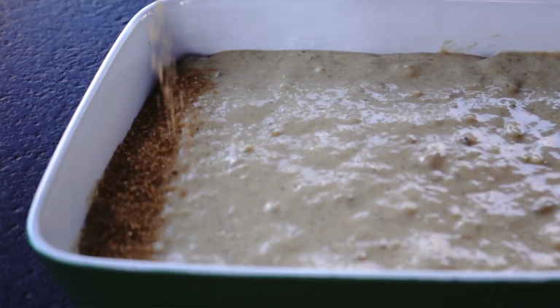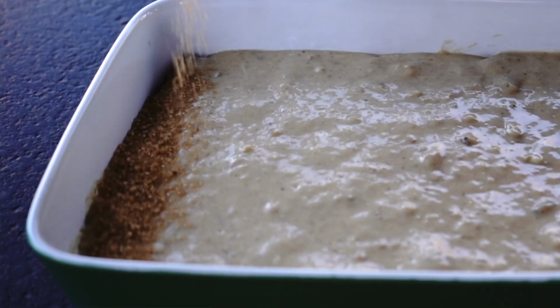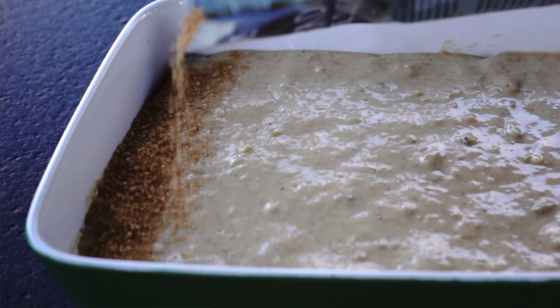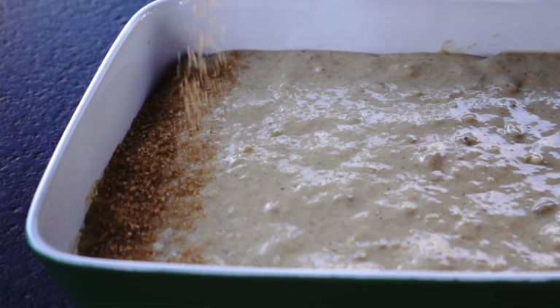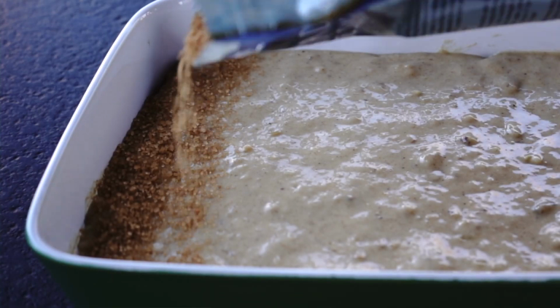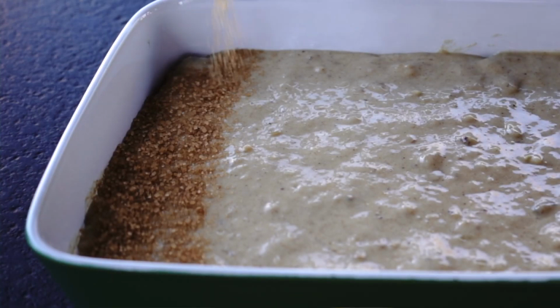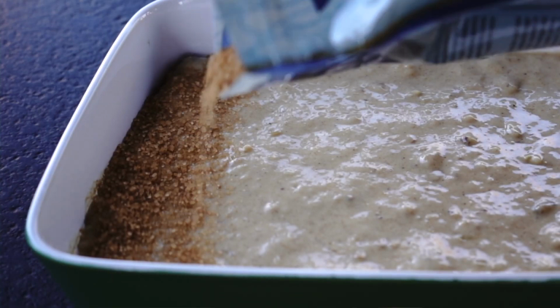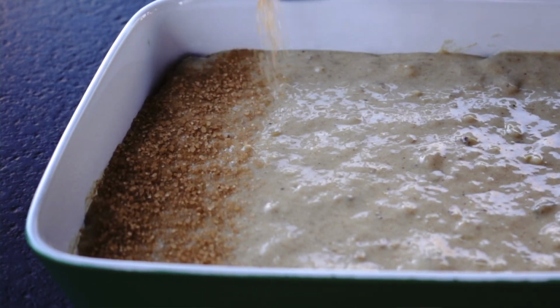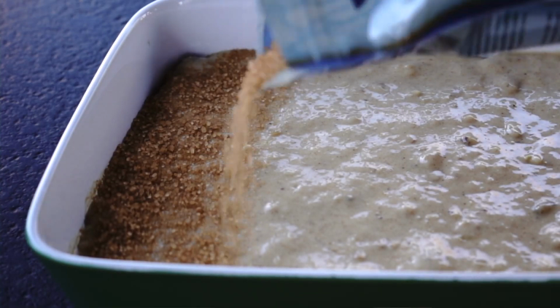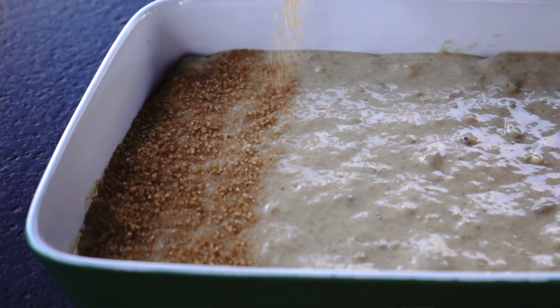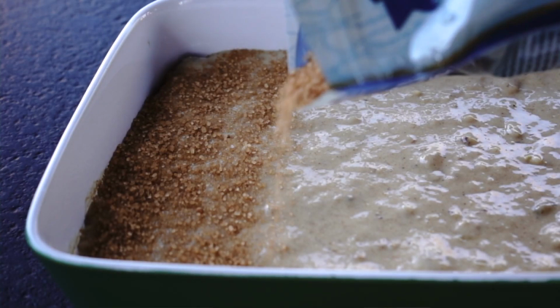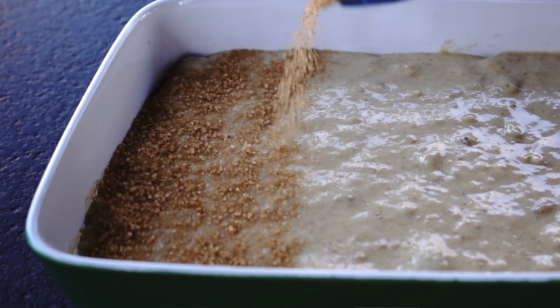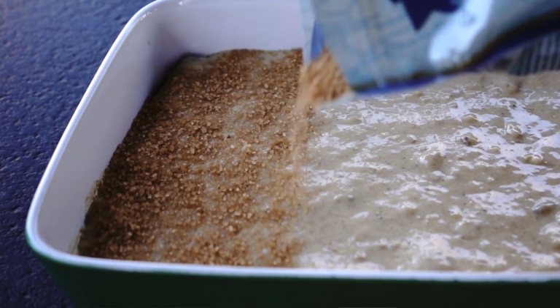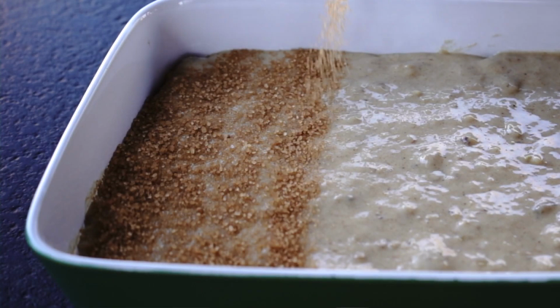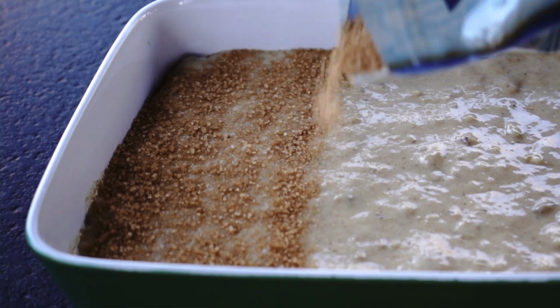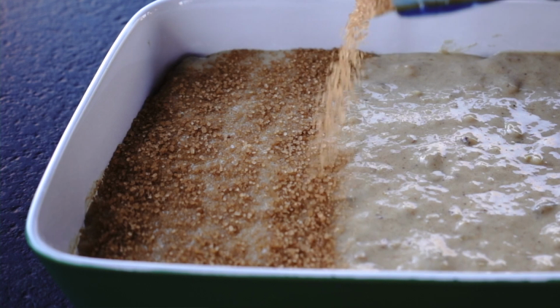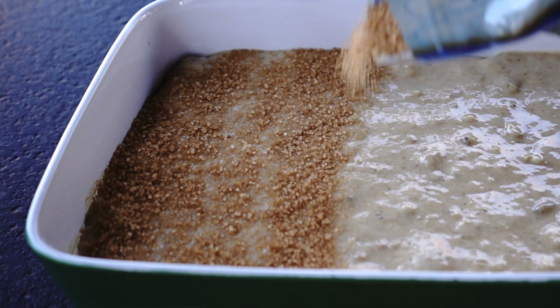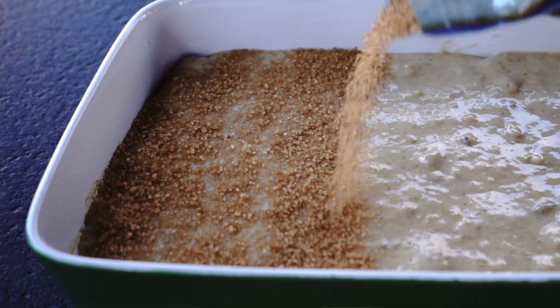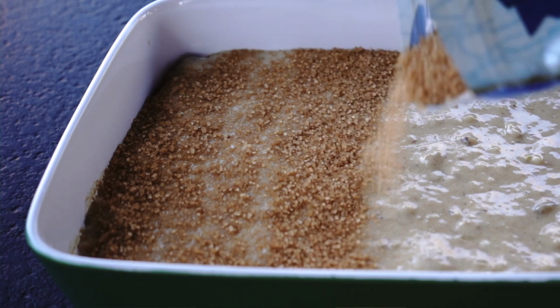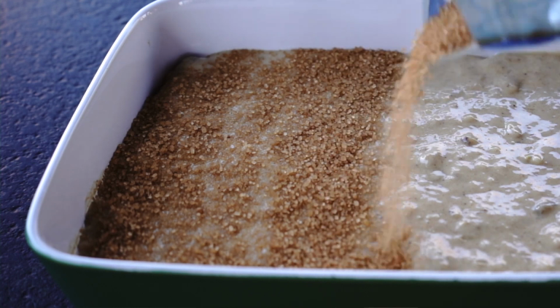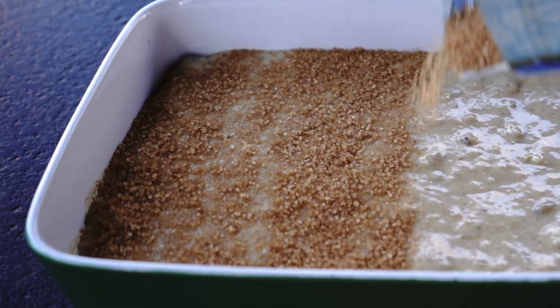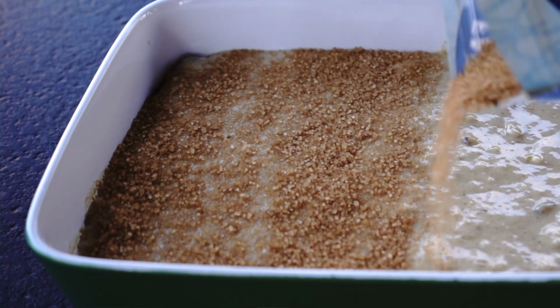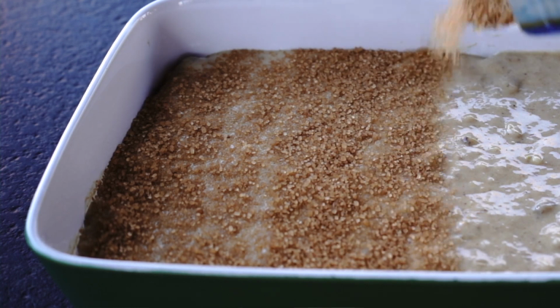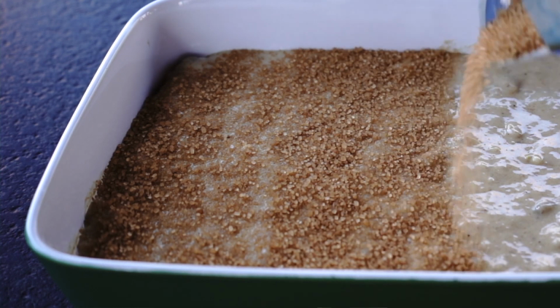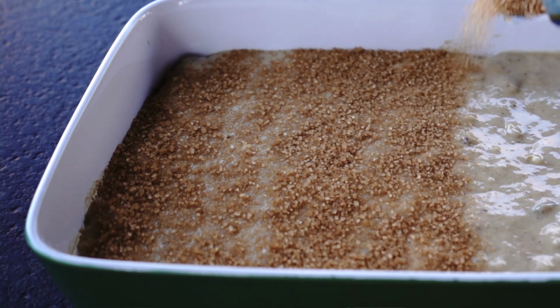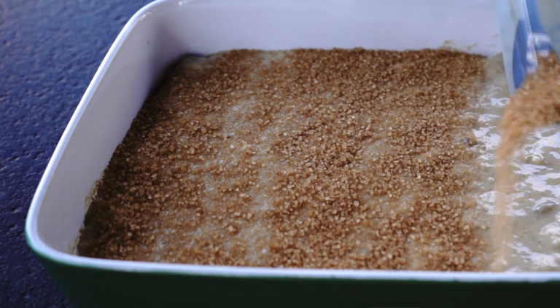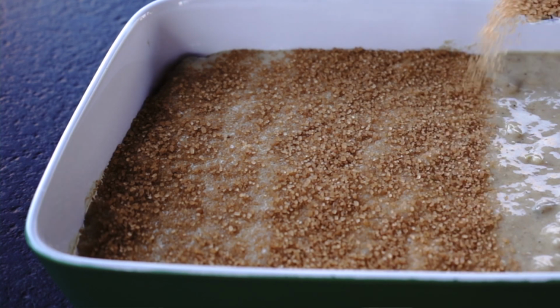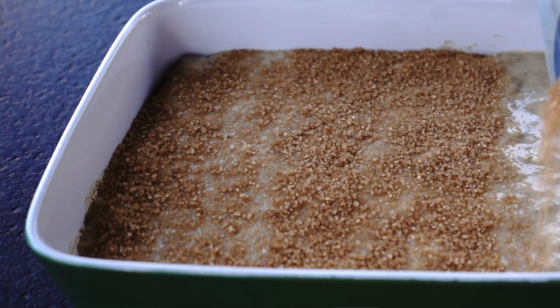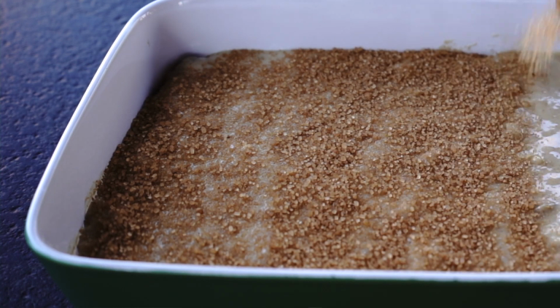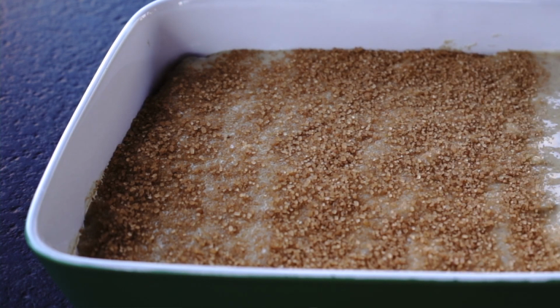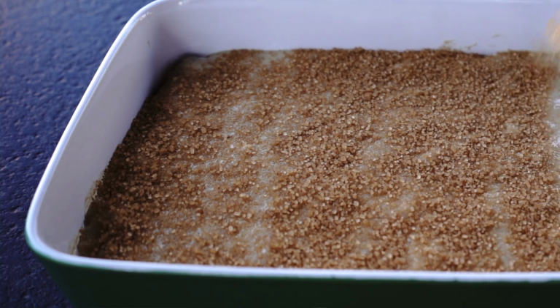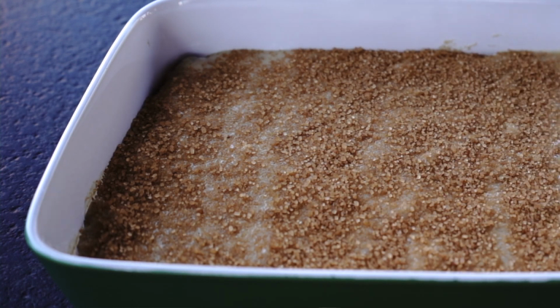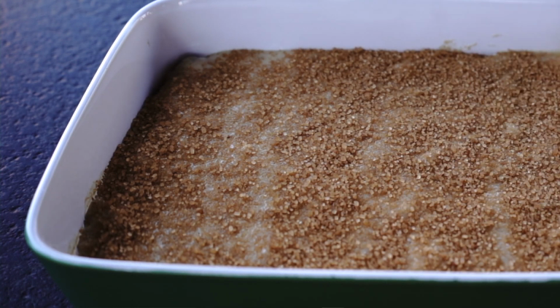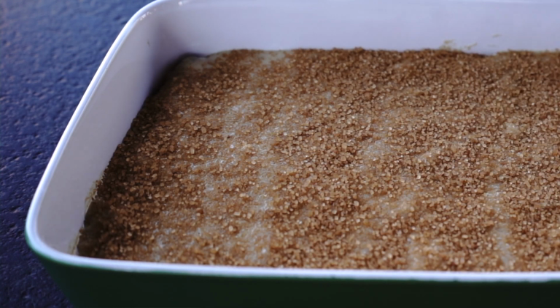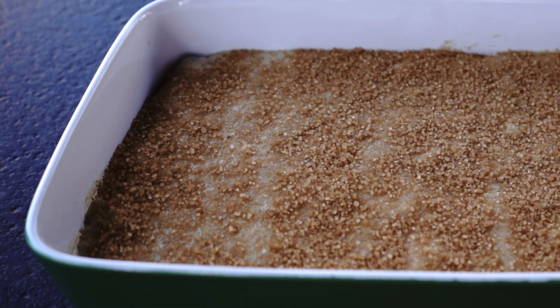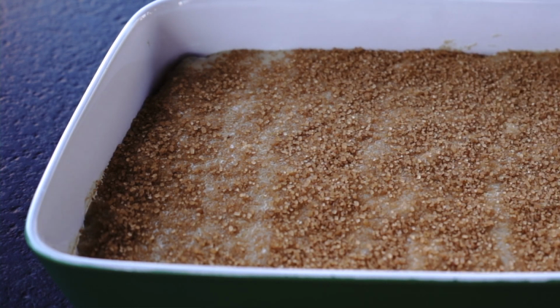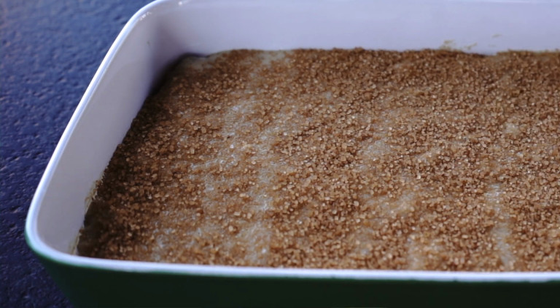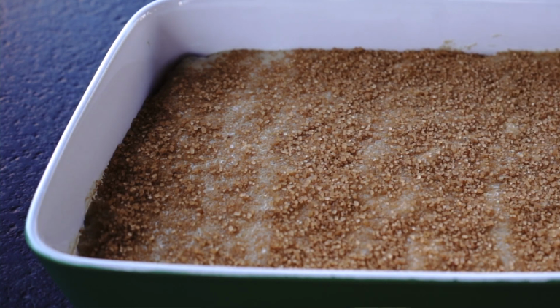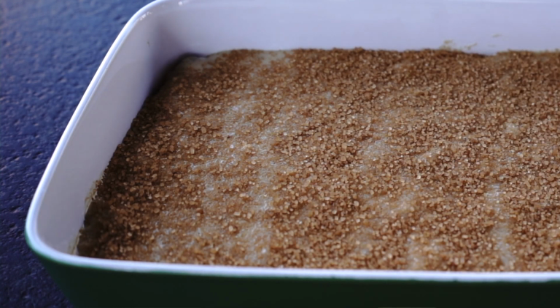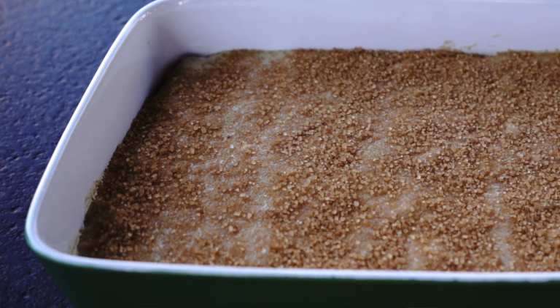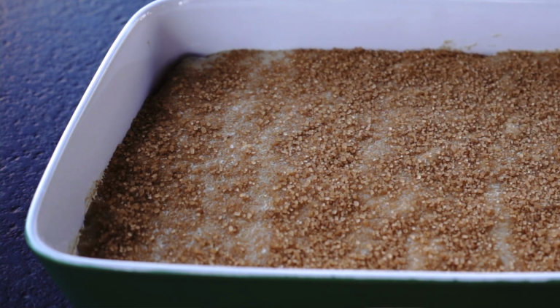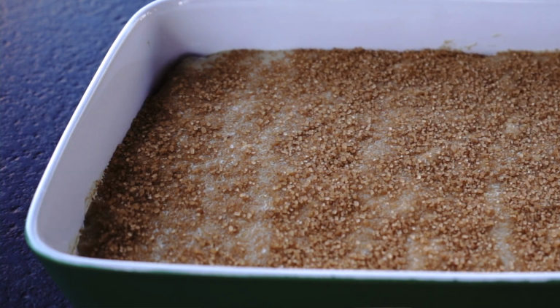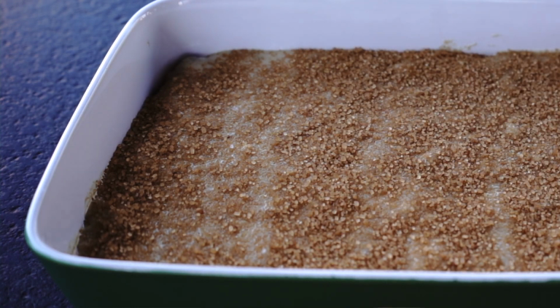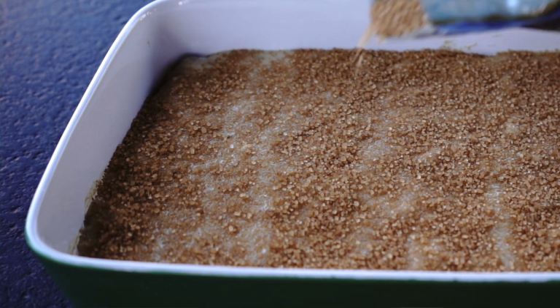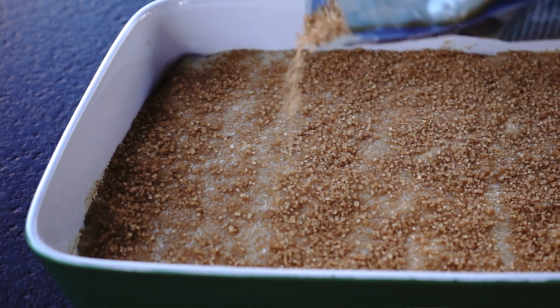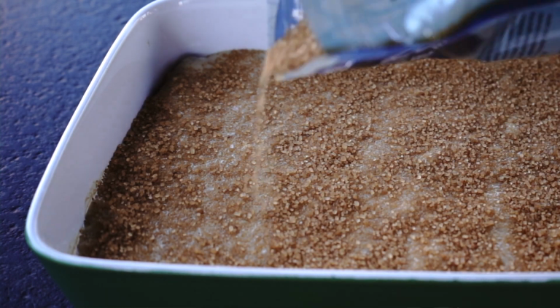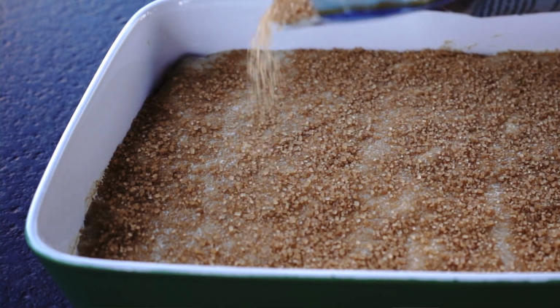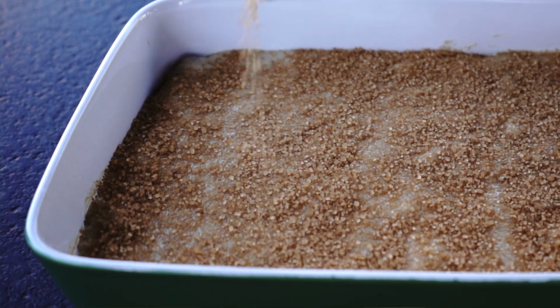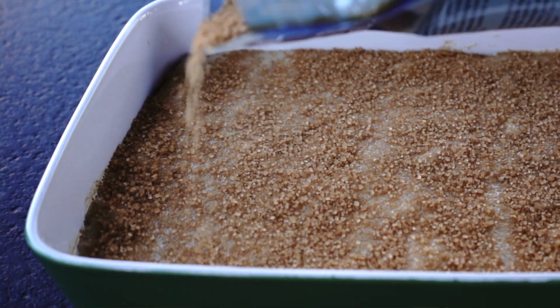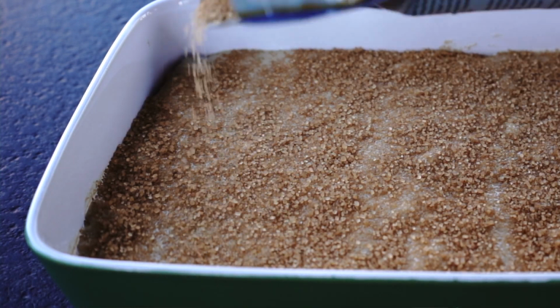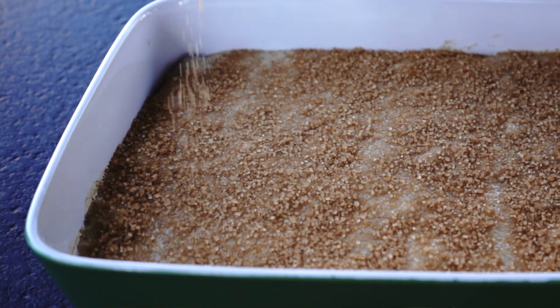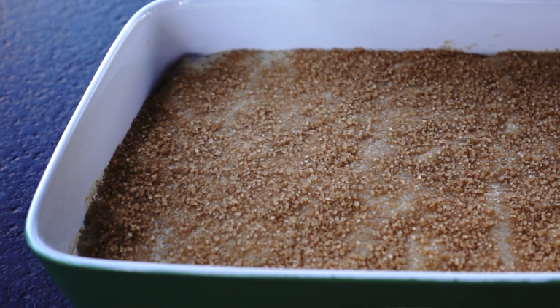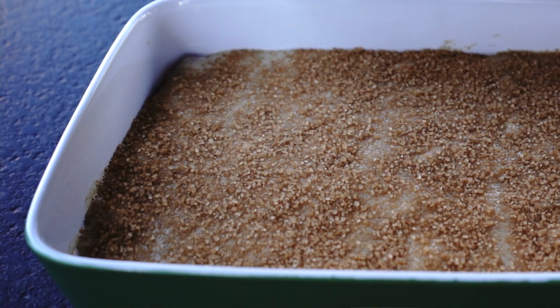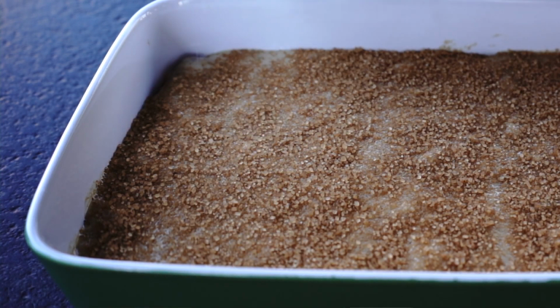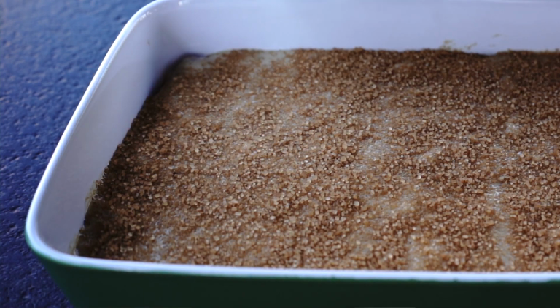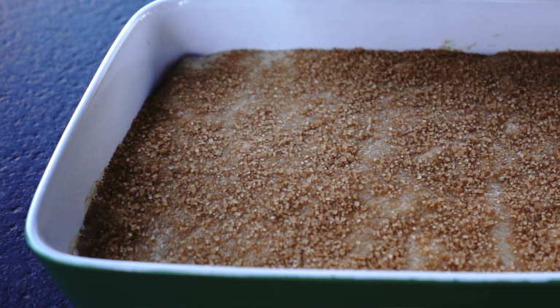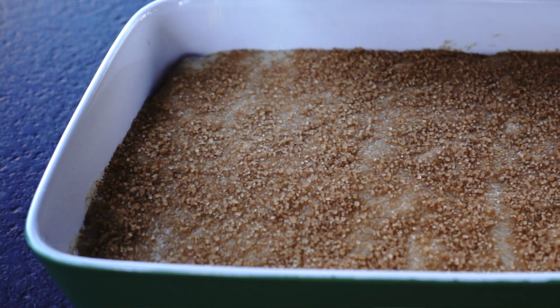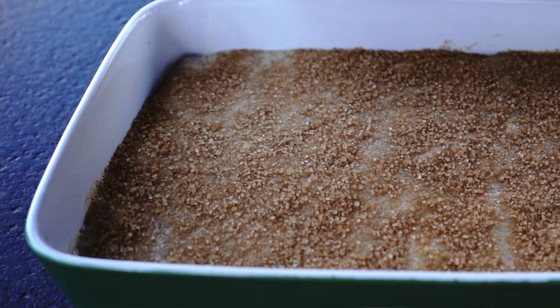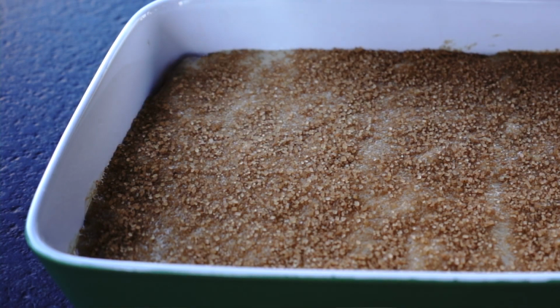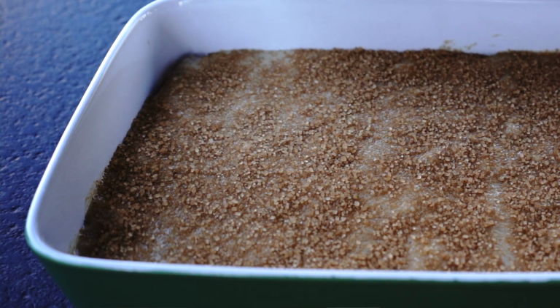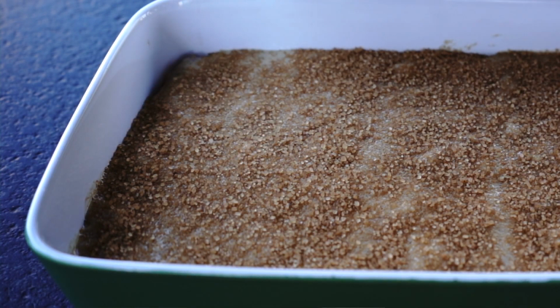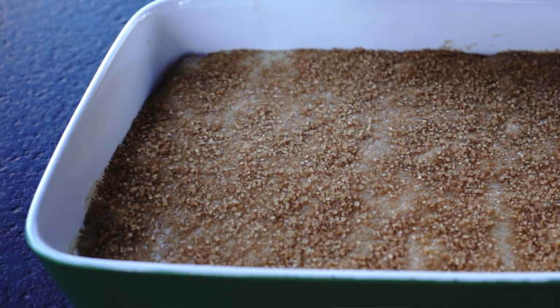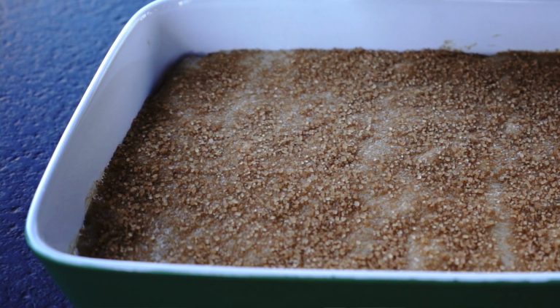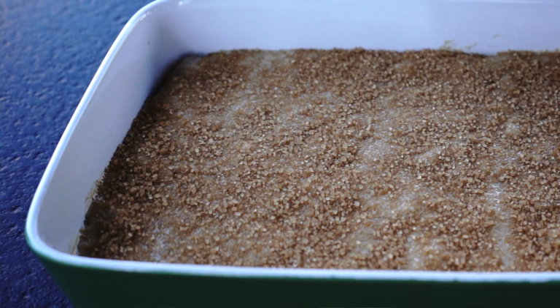Sprinkle some brown sugar on top and it is ready to bake. It will caramelize and create a delicious crunchy top.